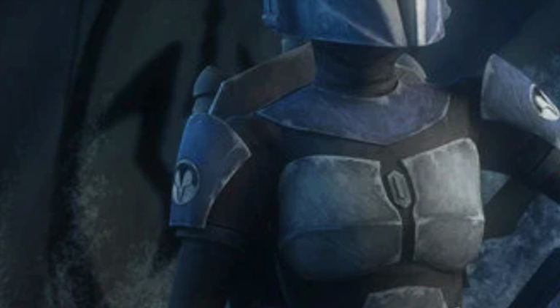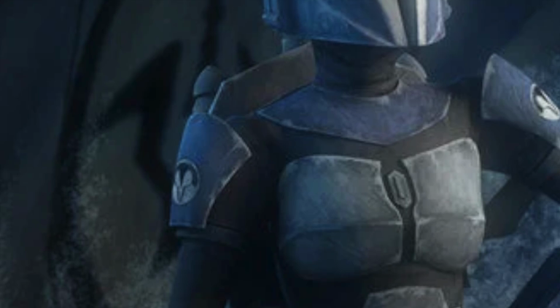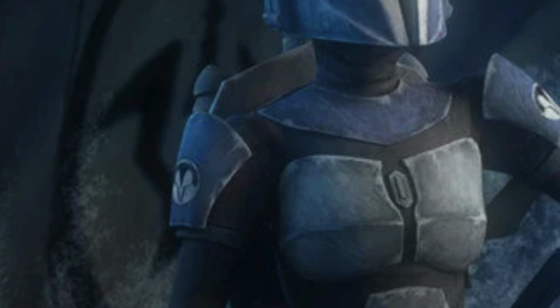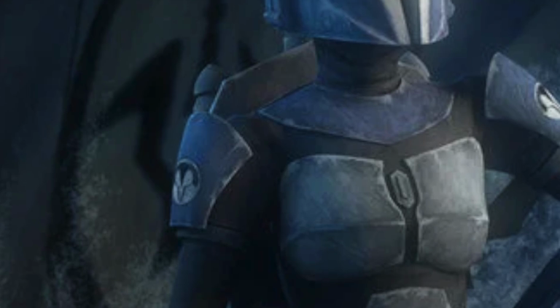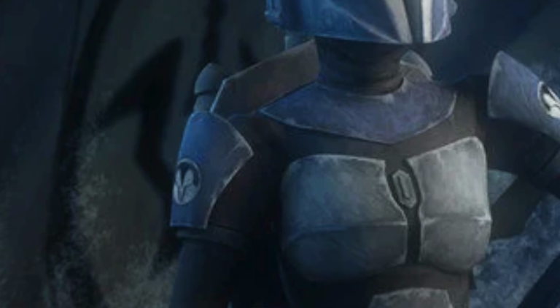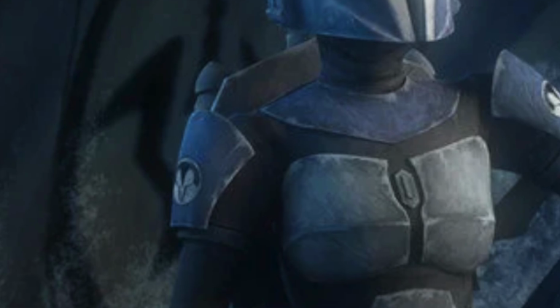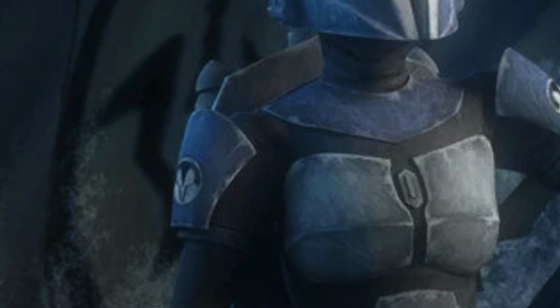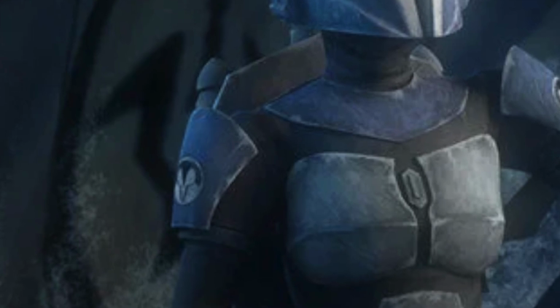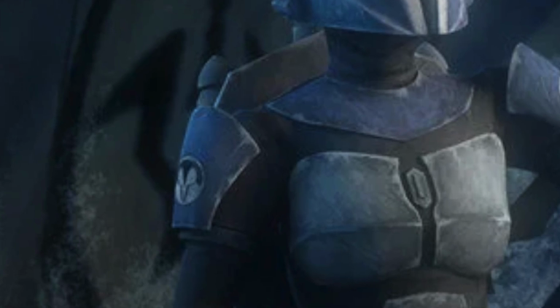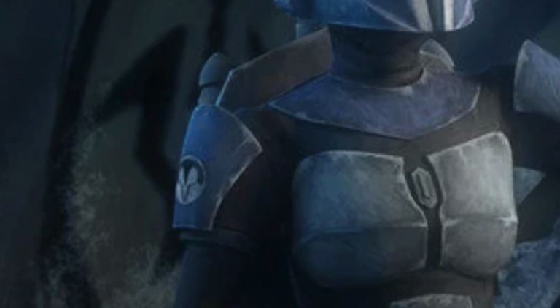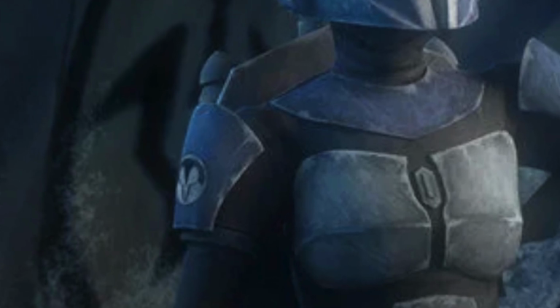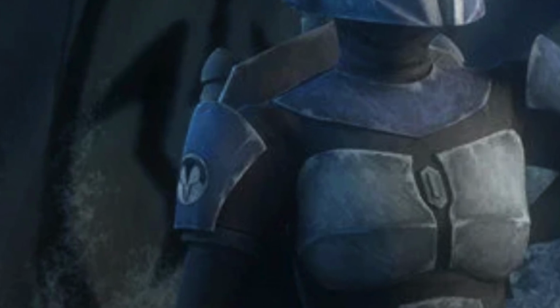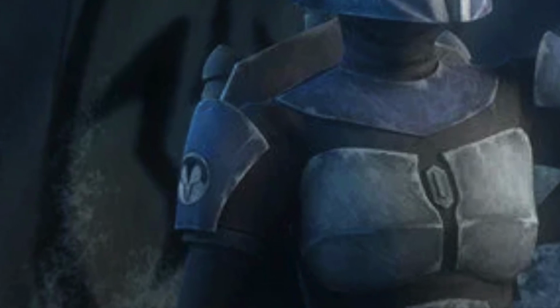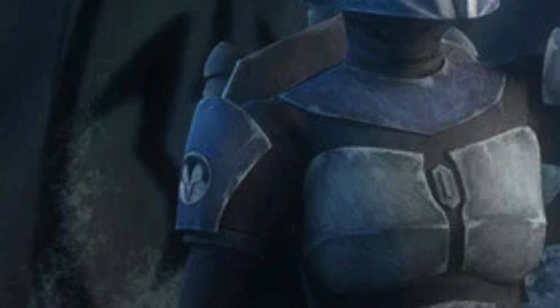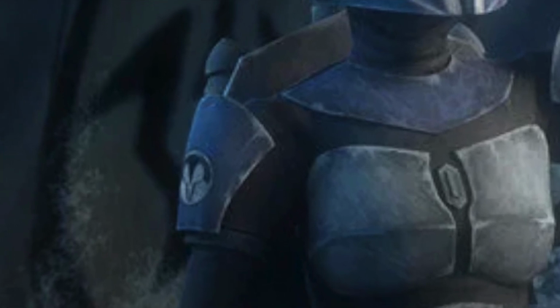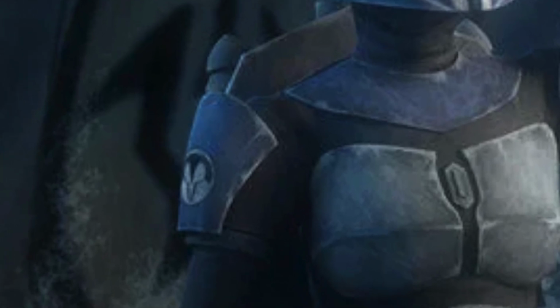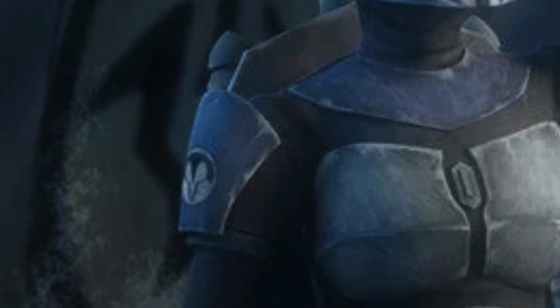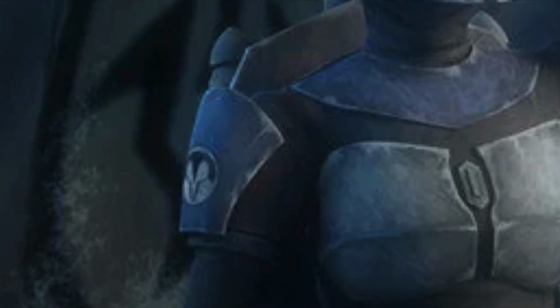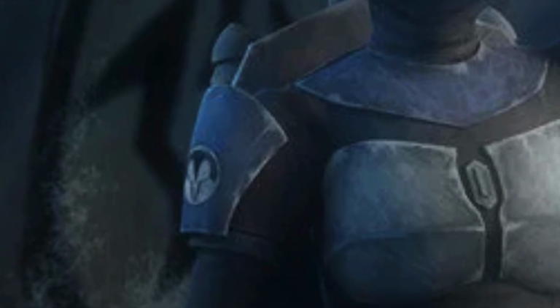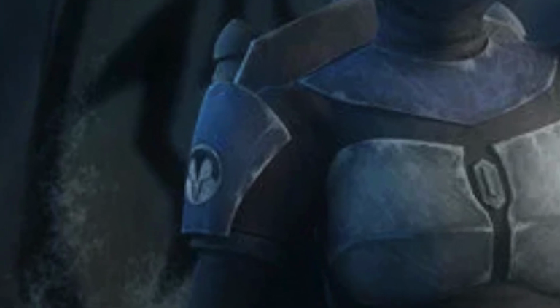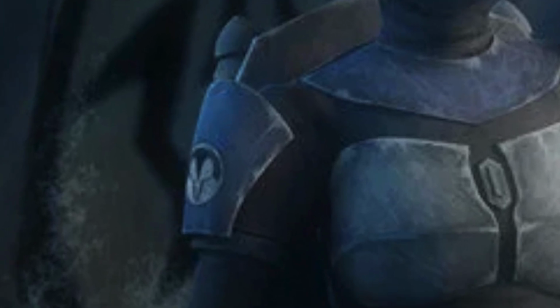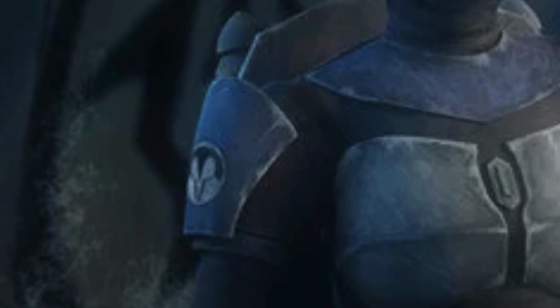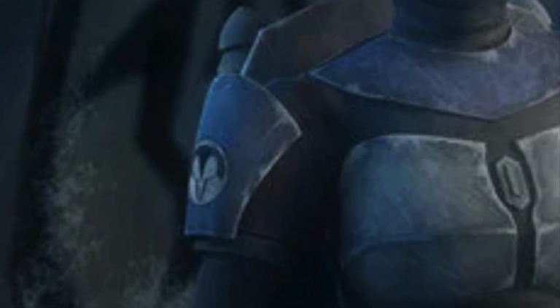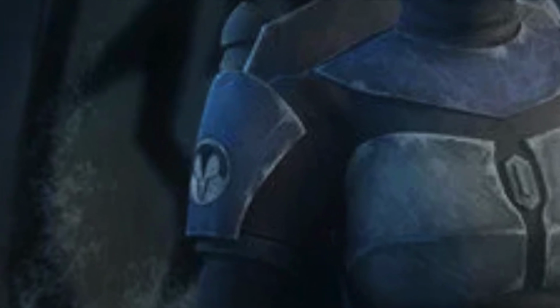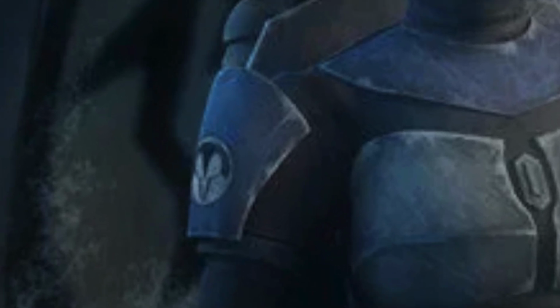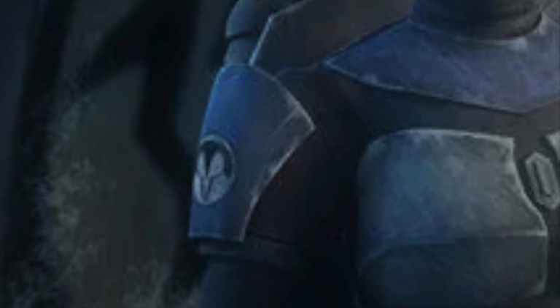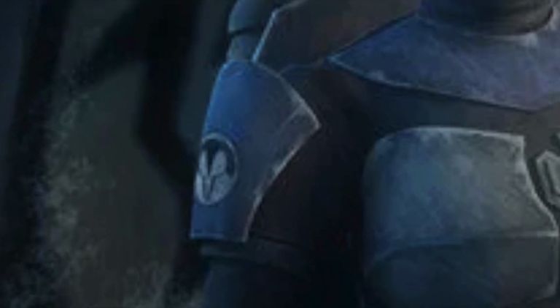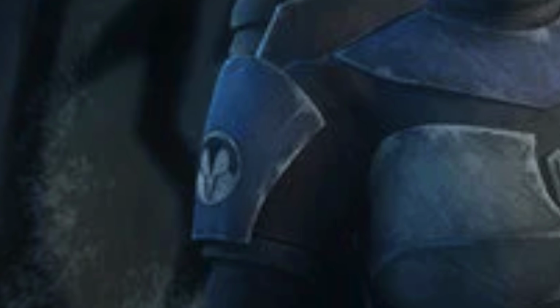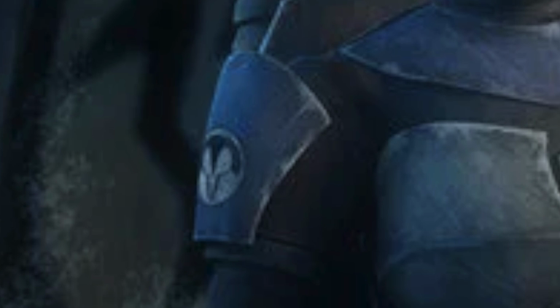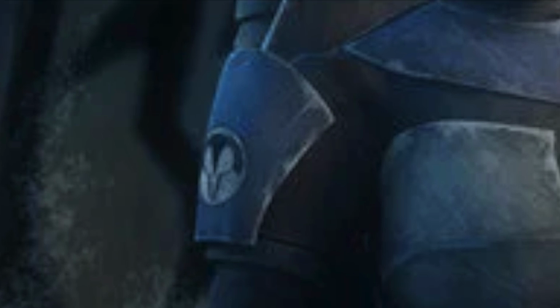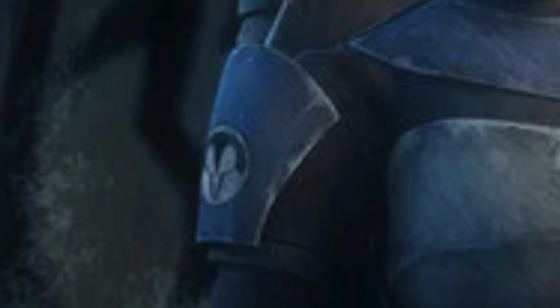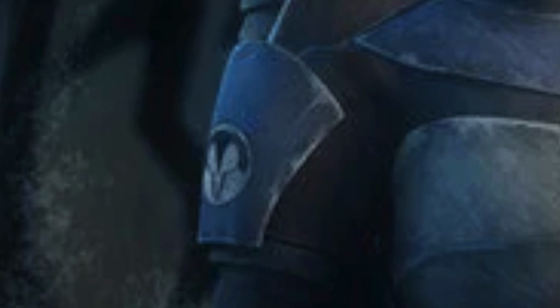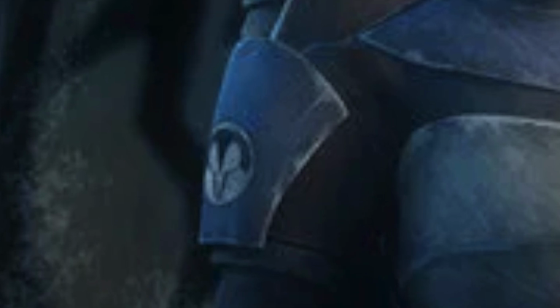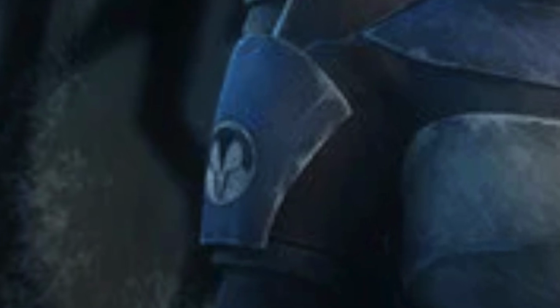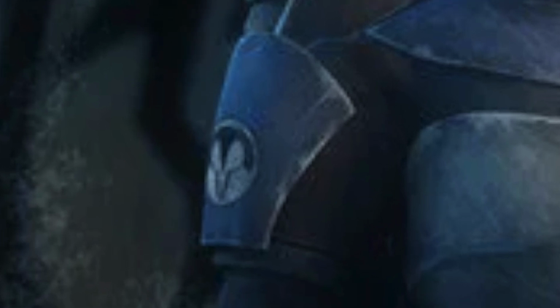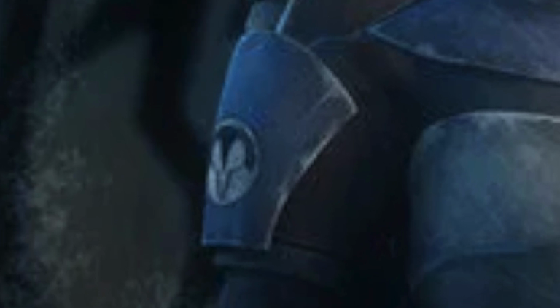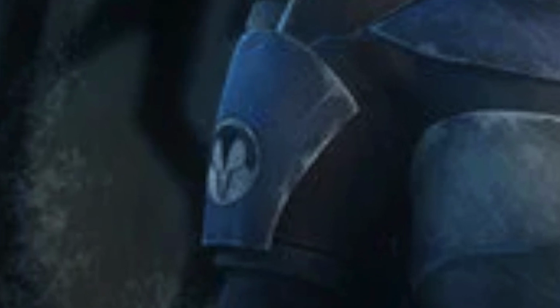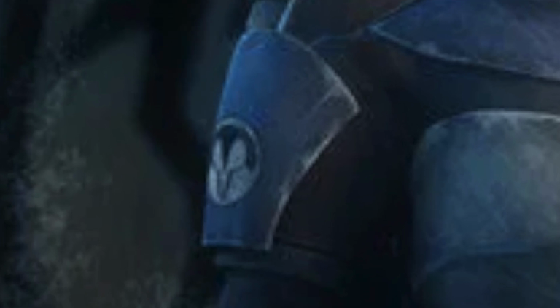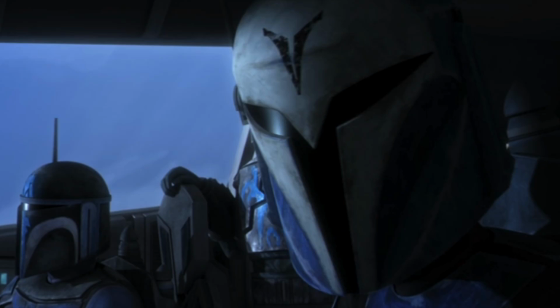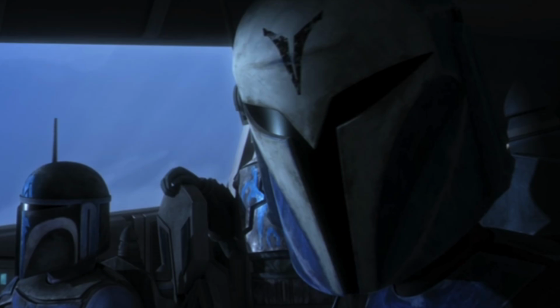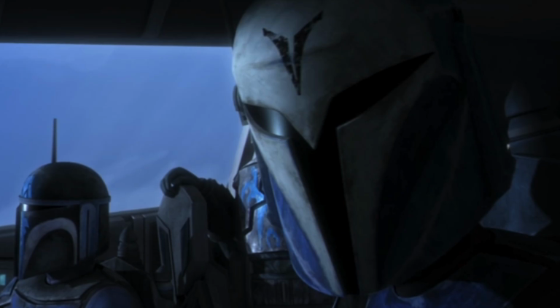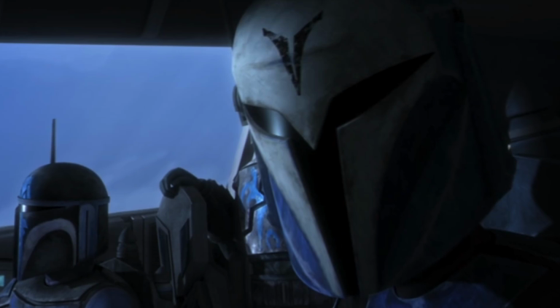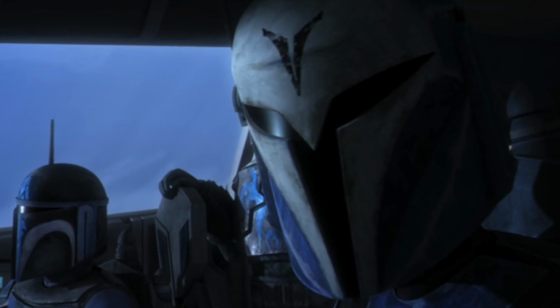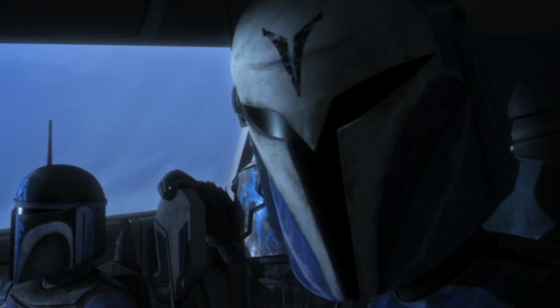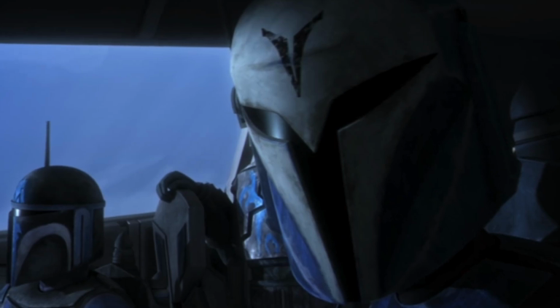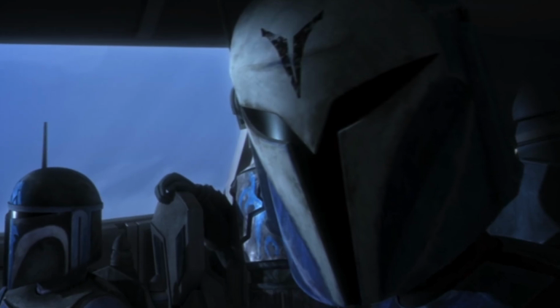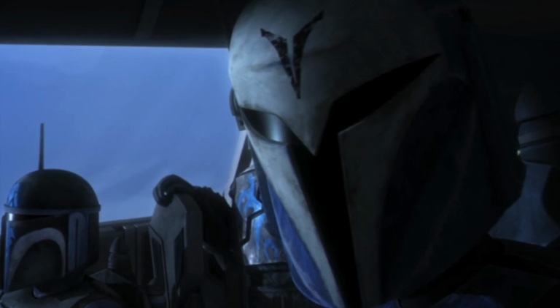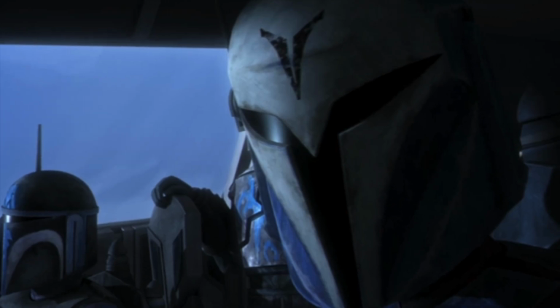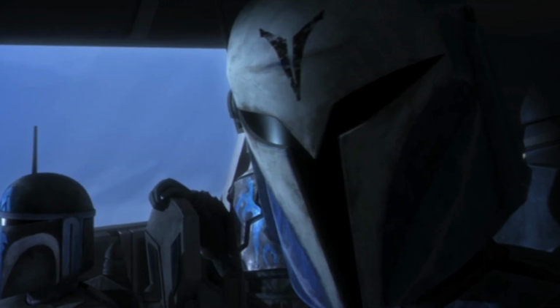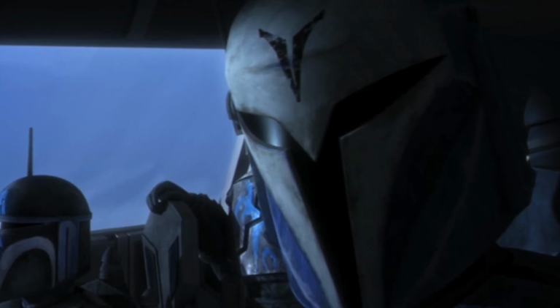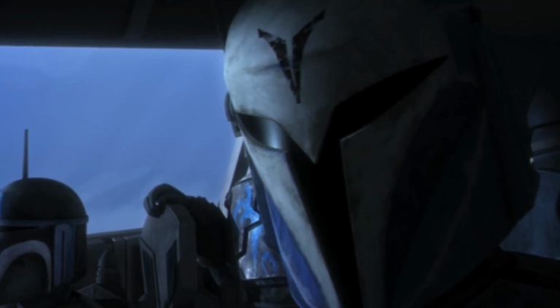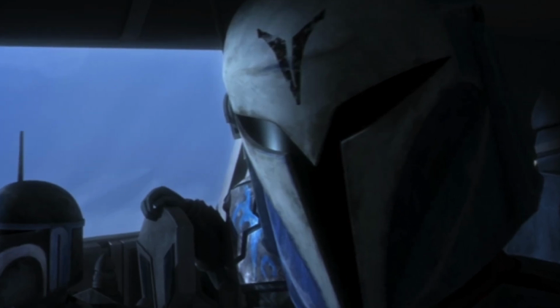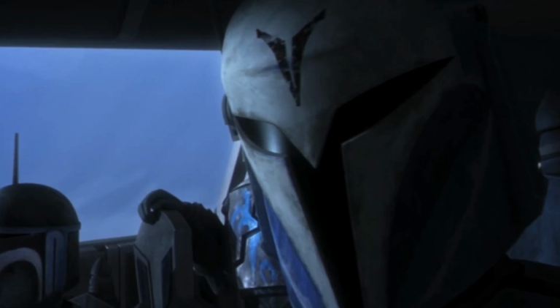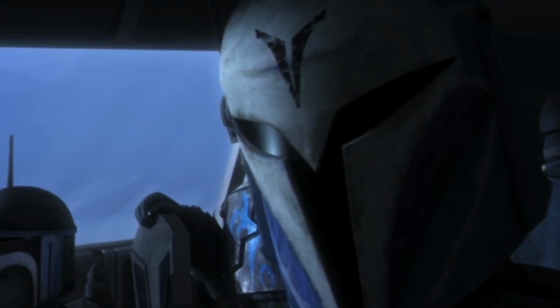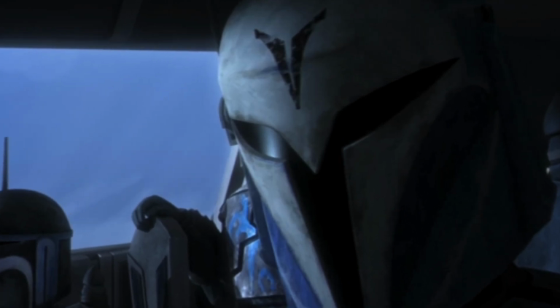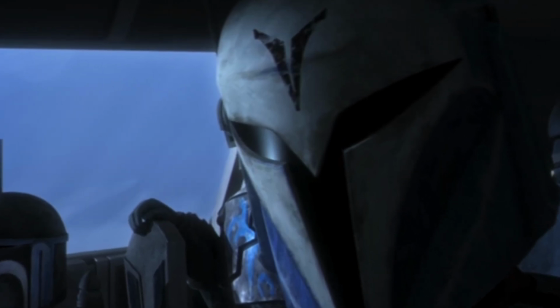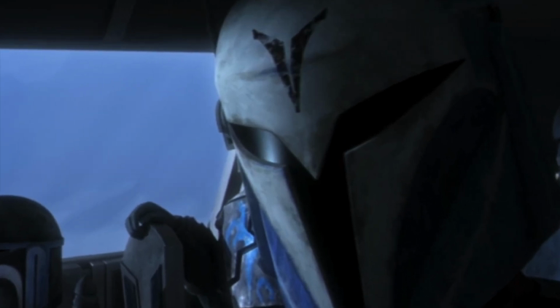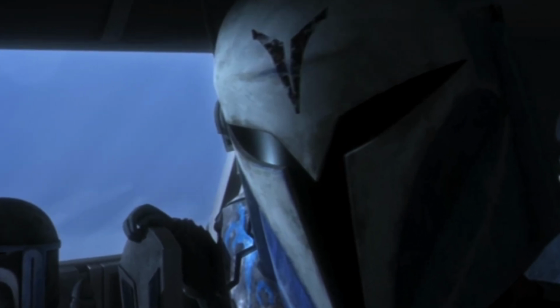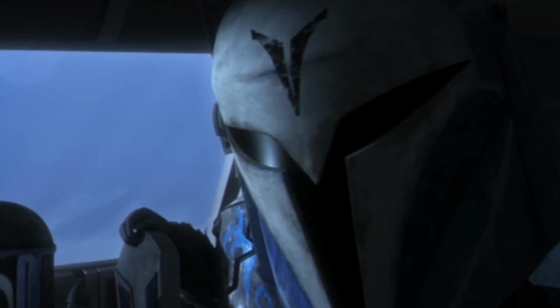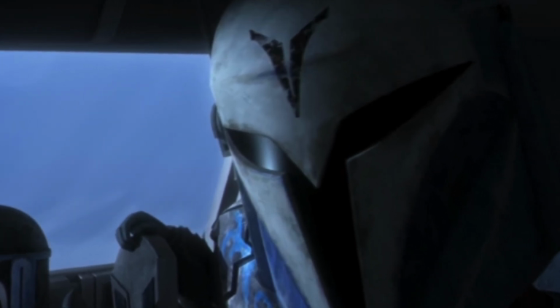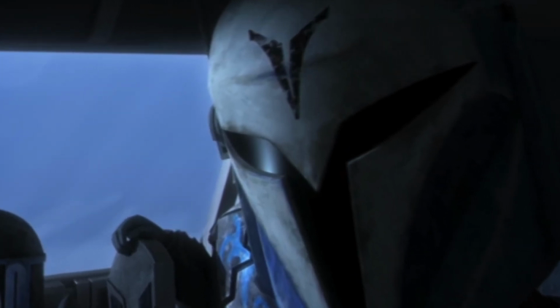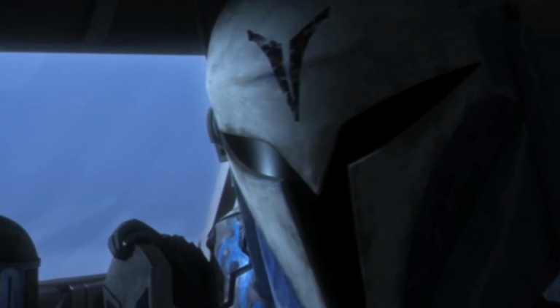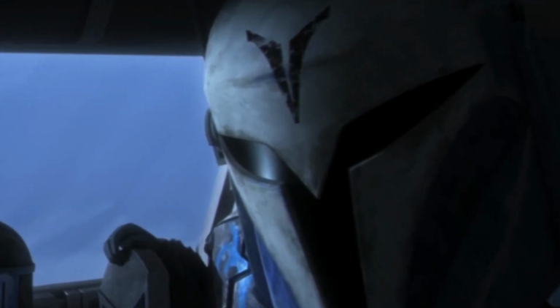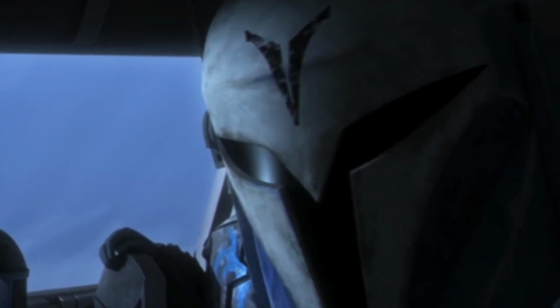In the Clone Wars series, Bo-Katan just had the symbol of the Night Owls on each of her shoulders, and on her helmet she just had the lower part of that symbol on it.